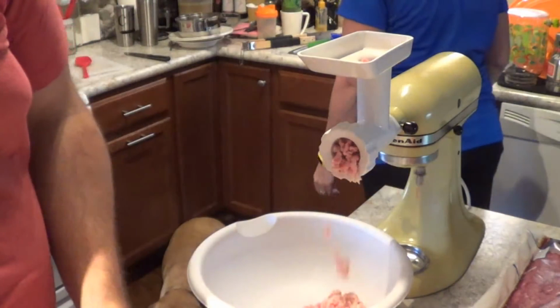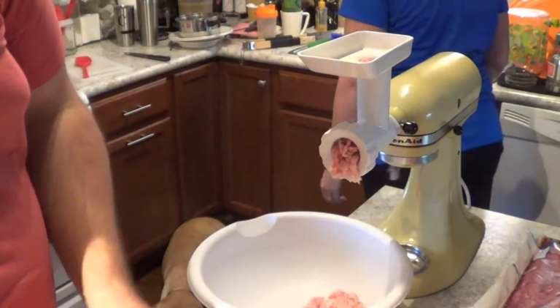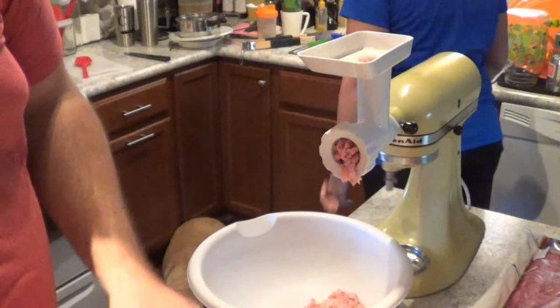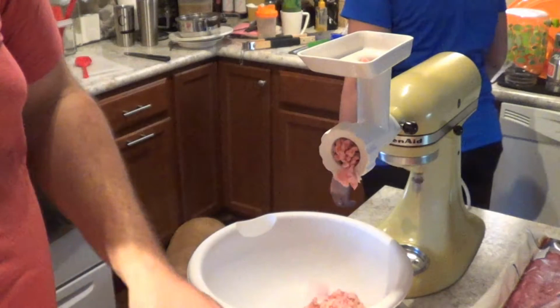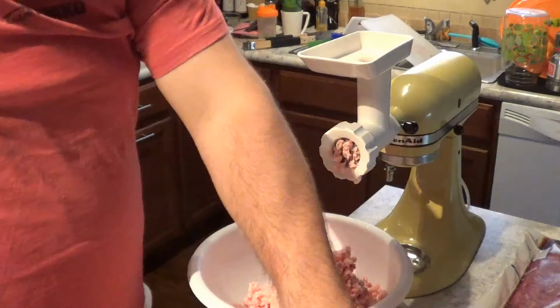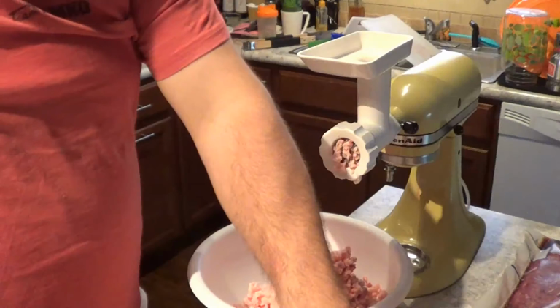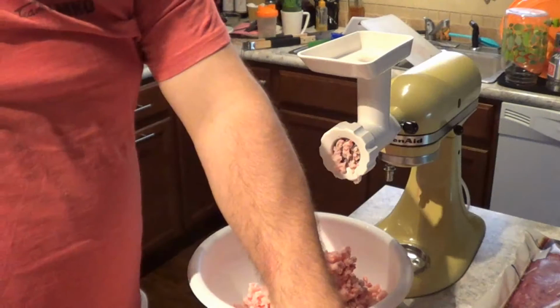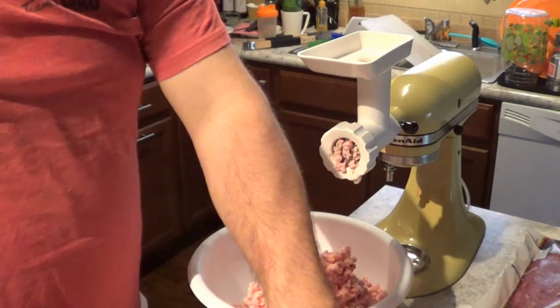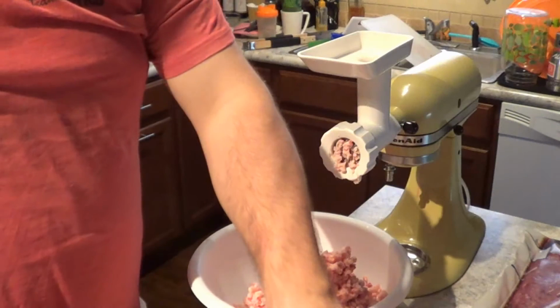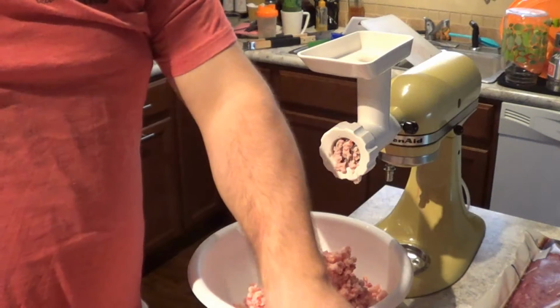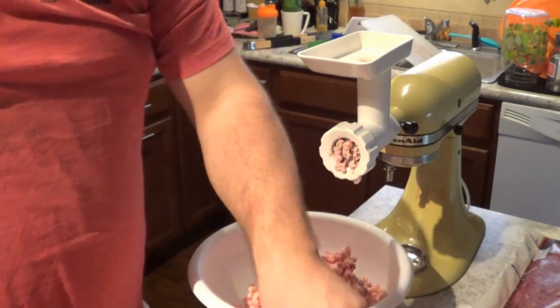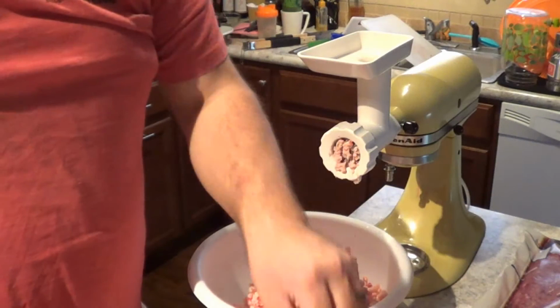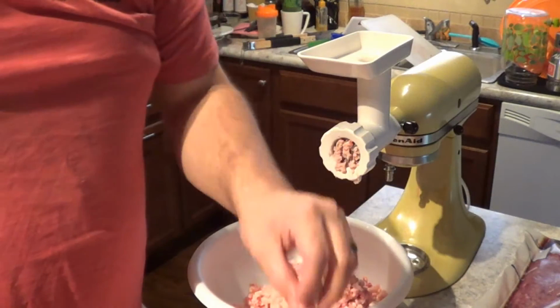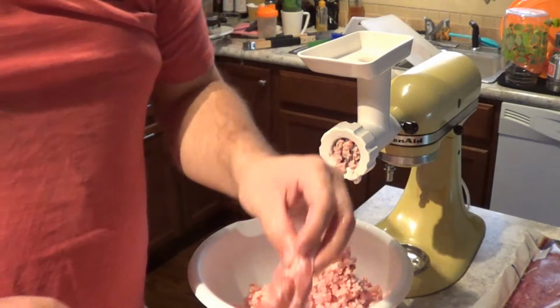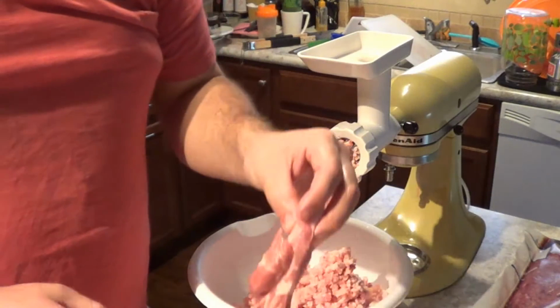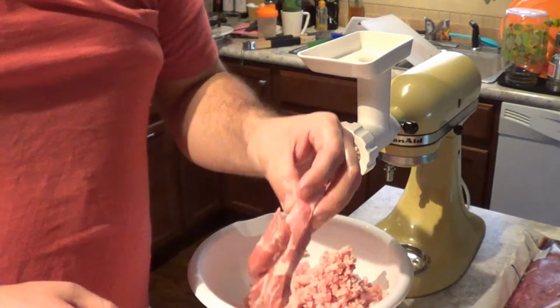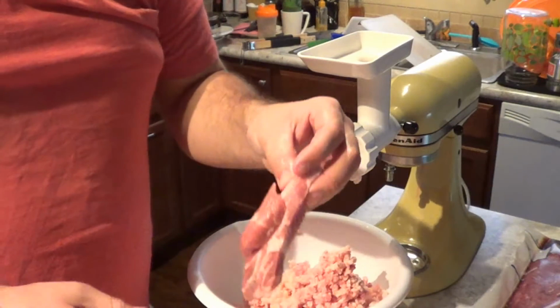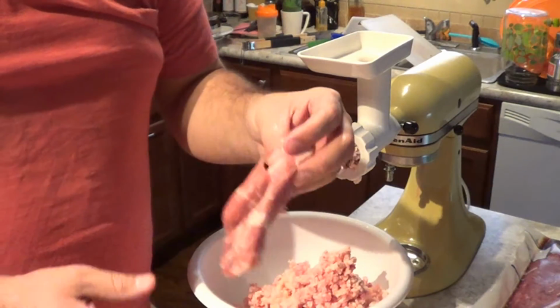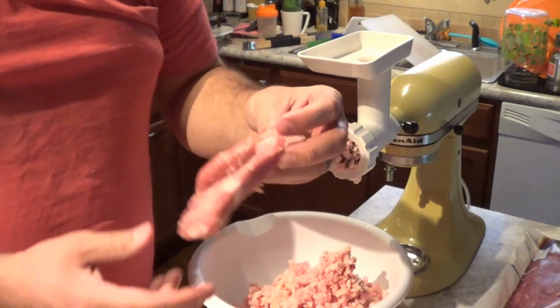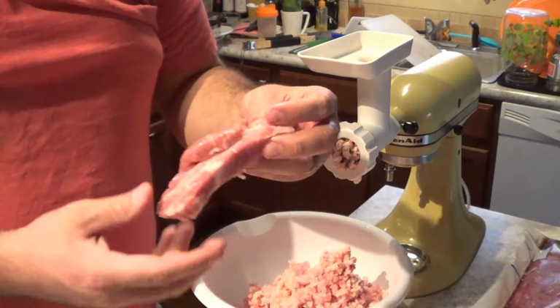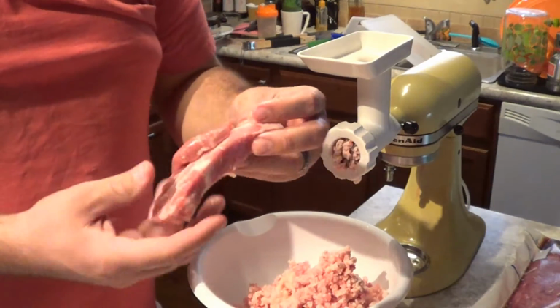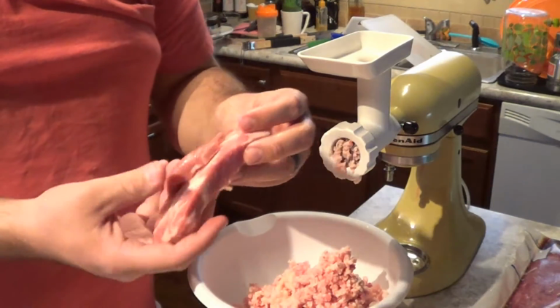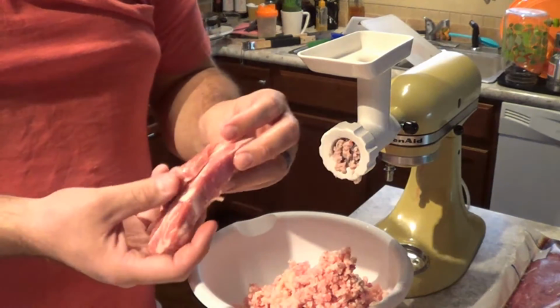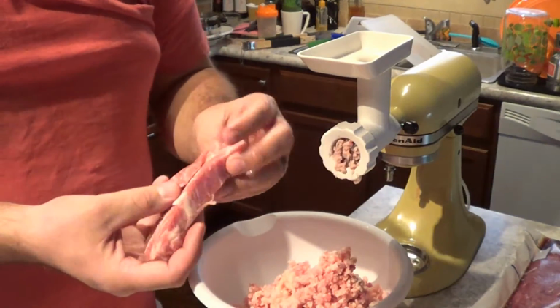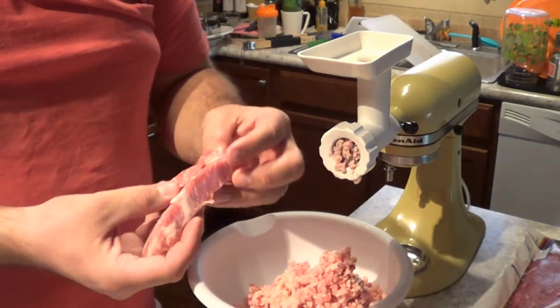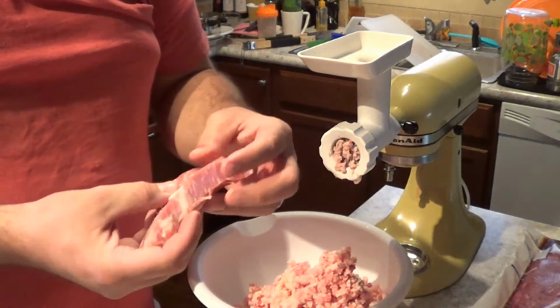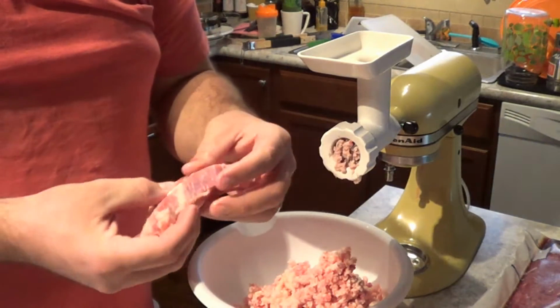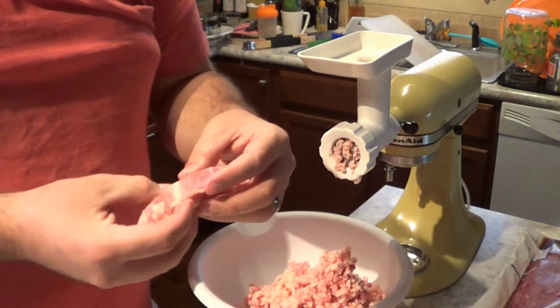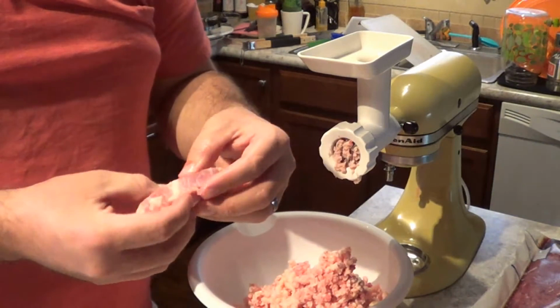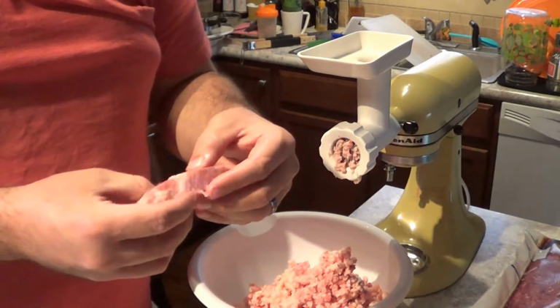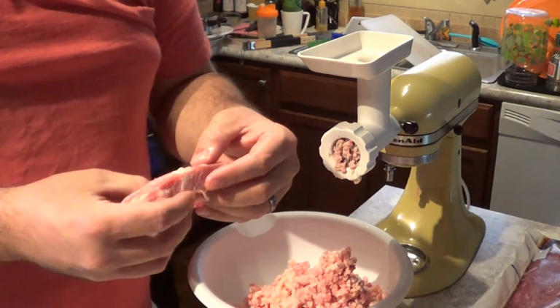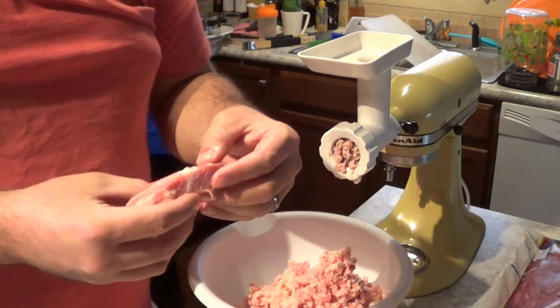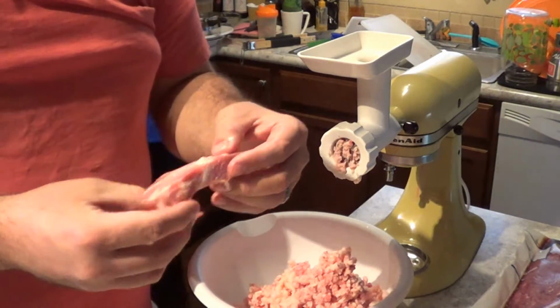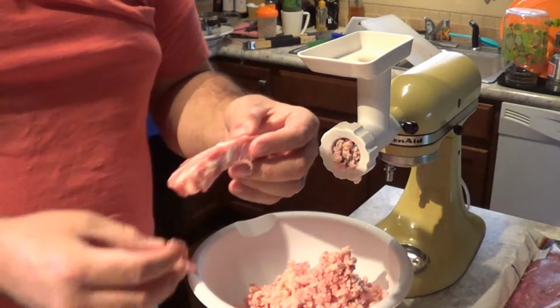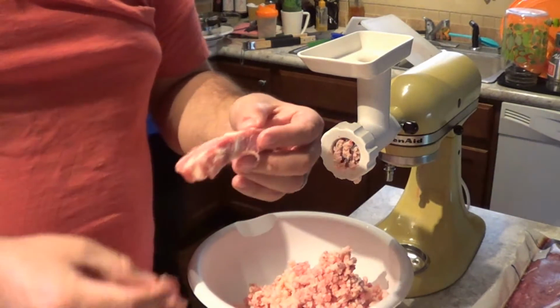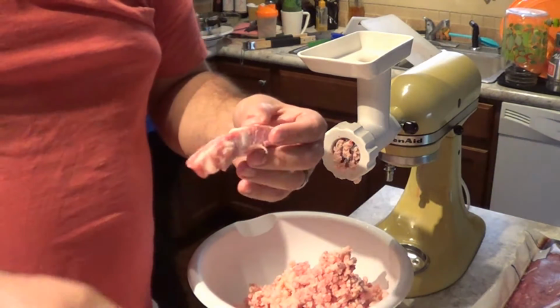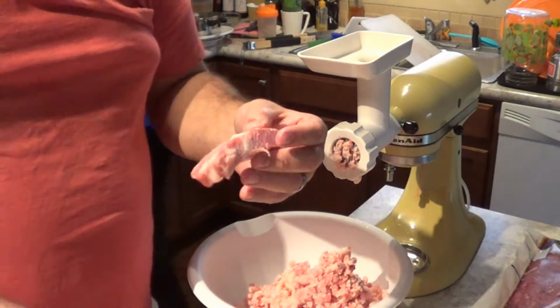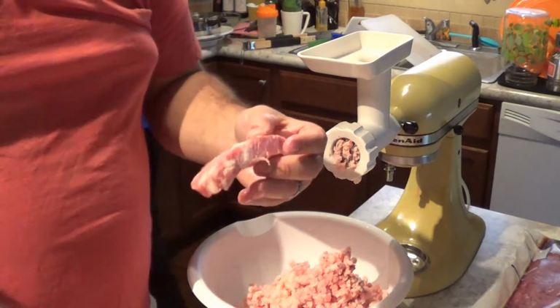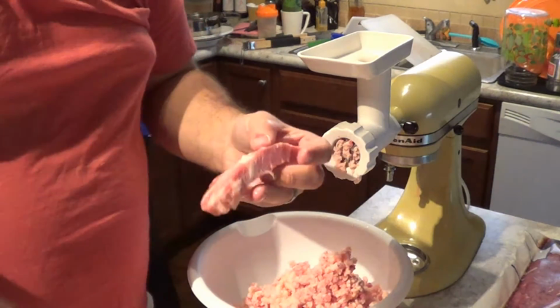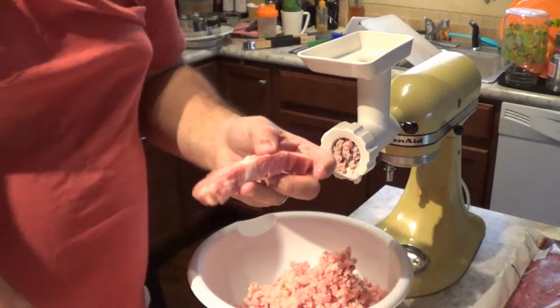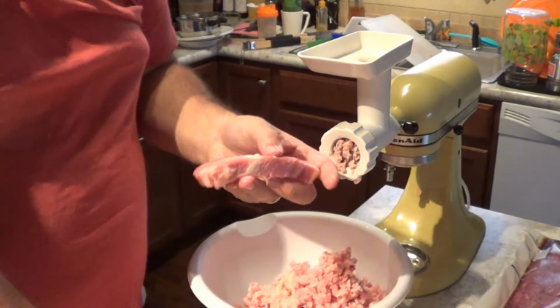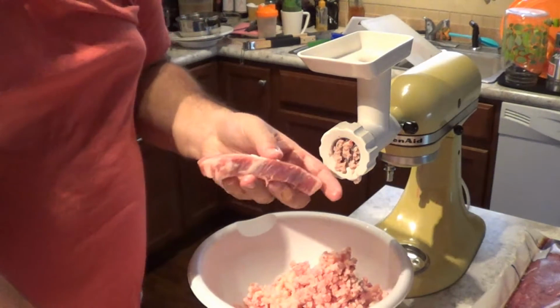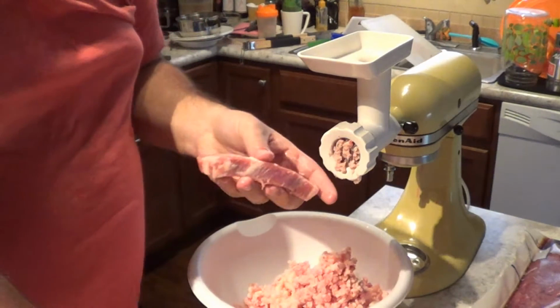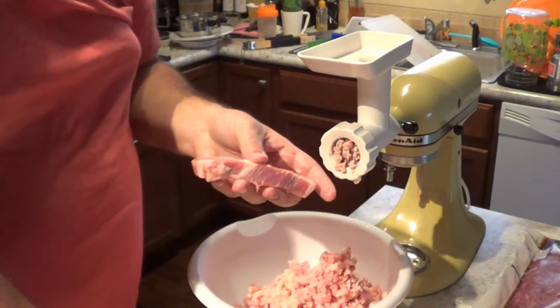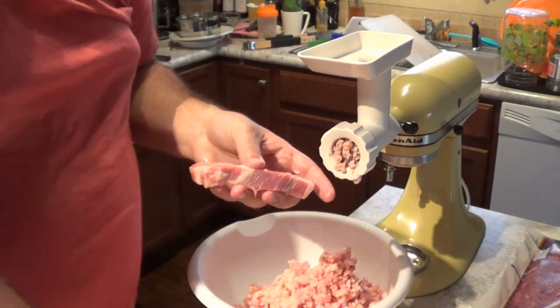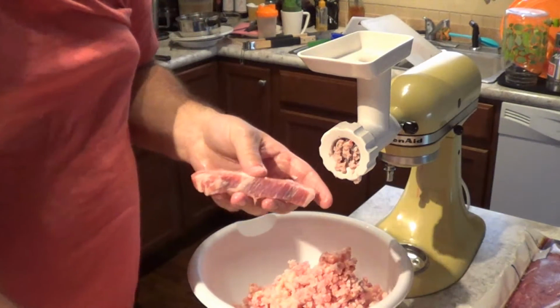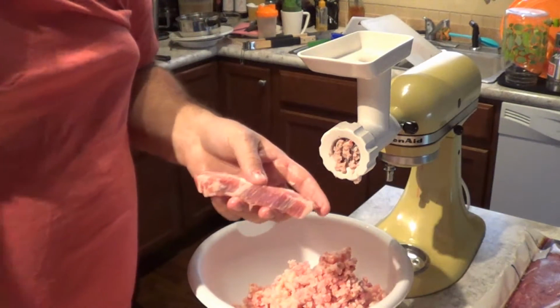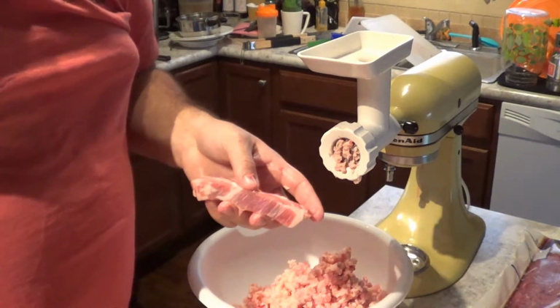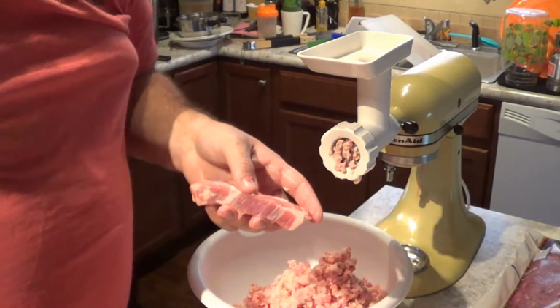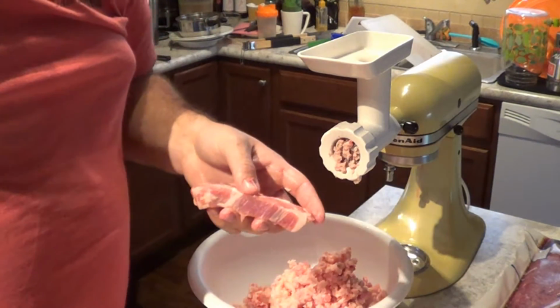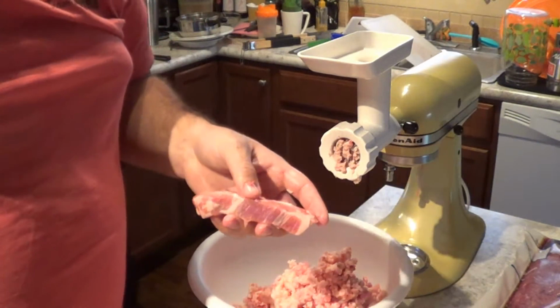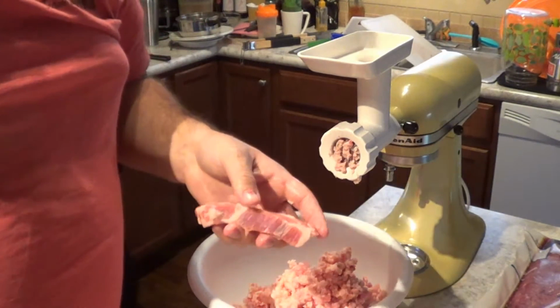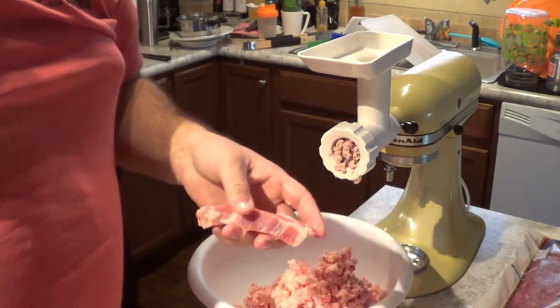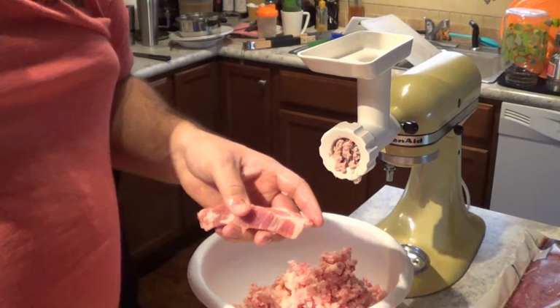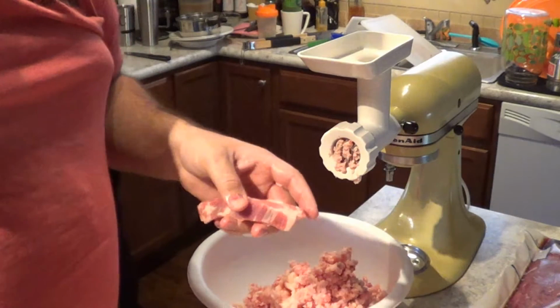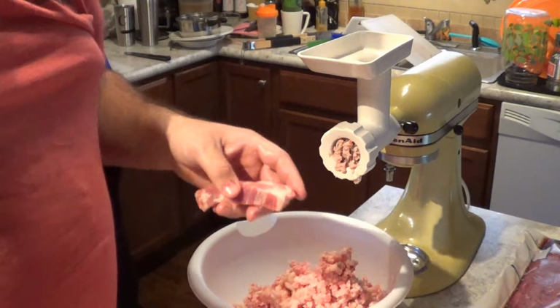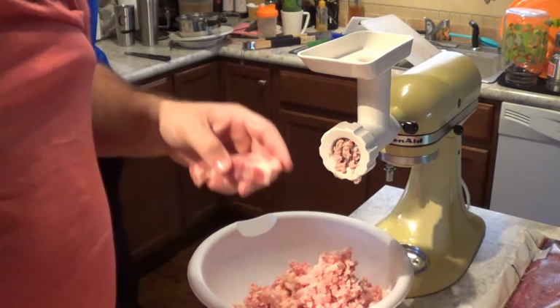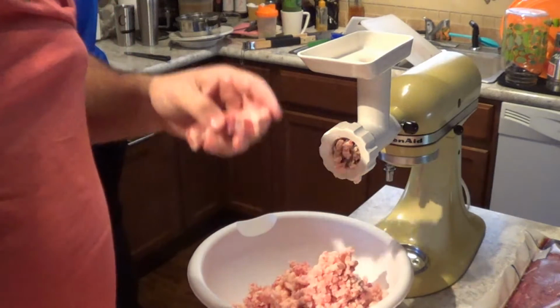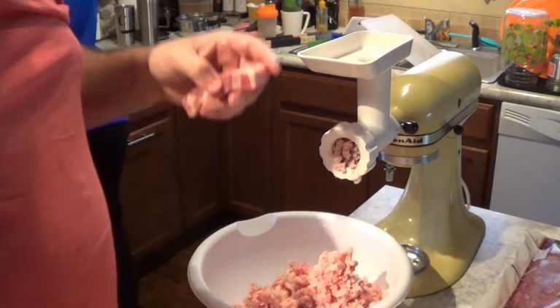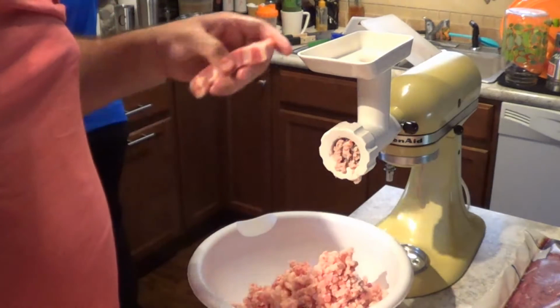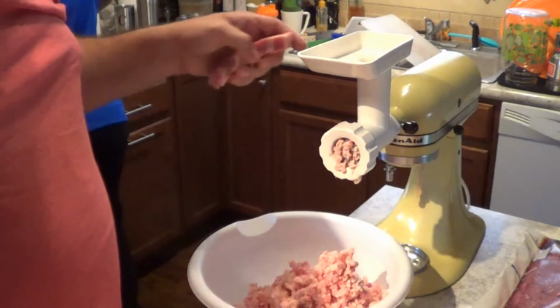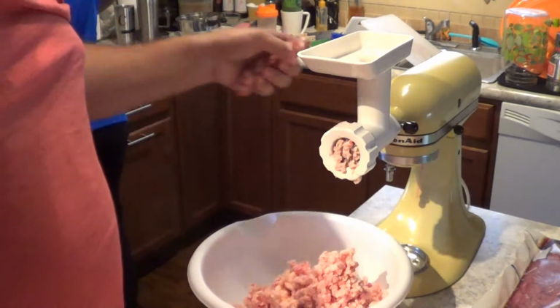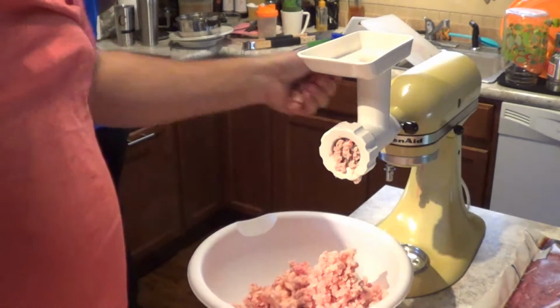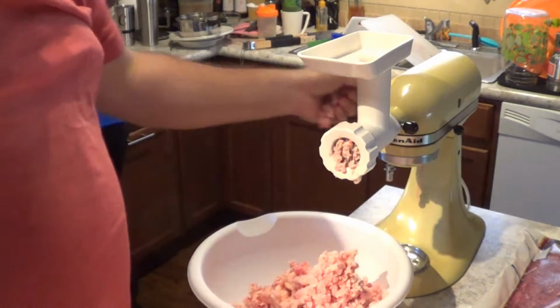All right, now we're going to run the pork shoulder through here. It's slightly frozen — helps a lot.